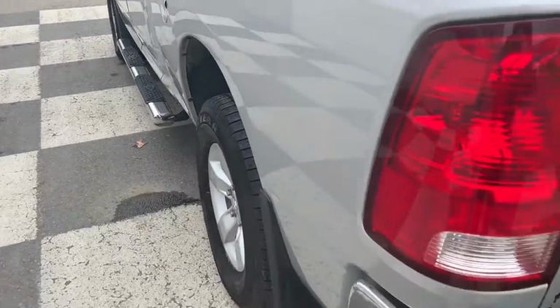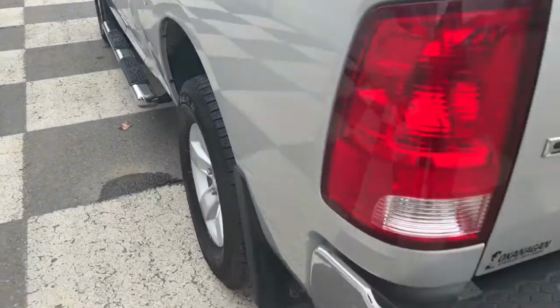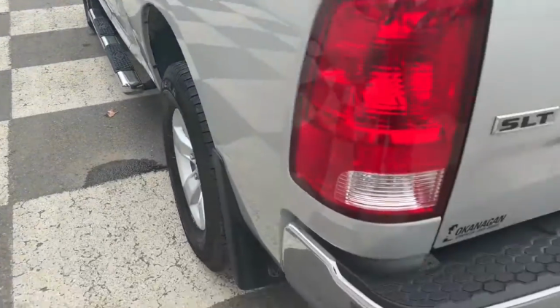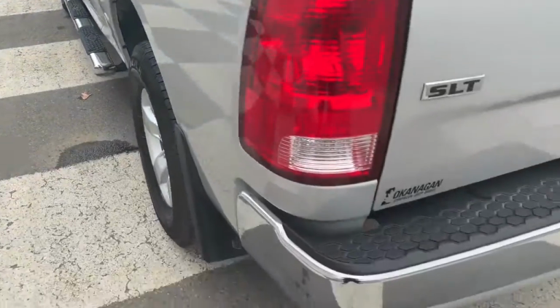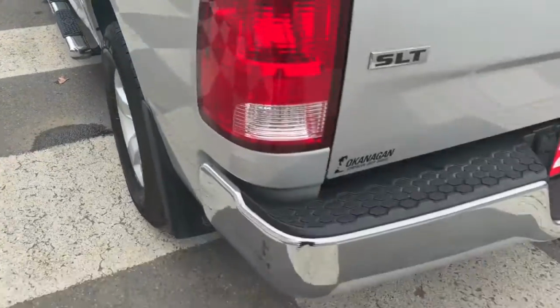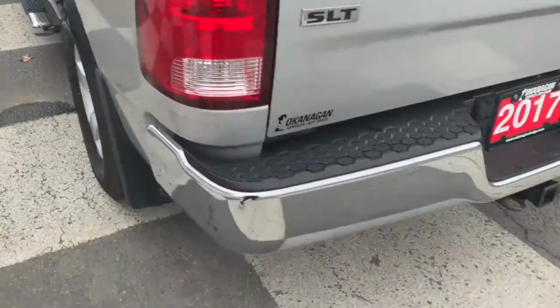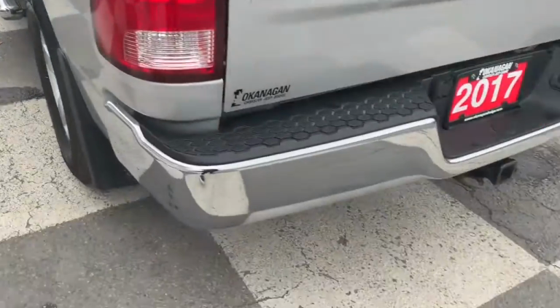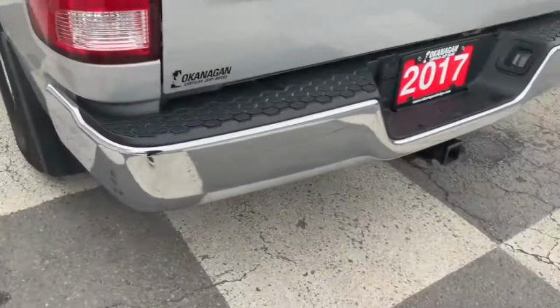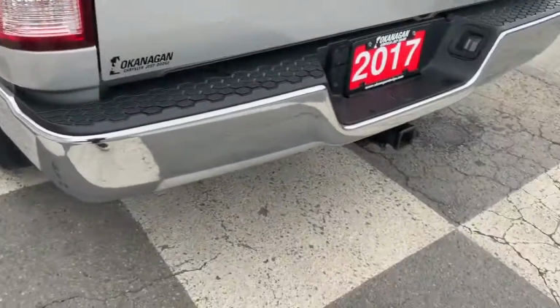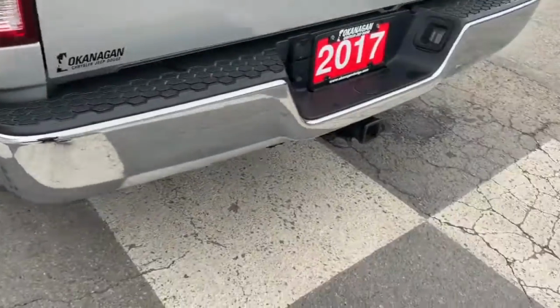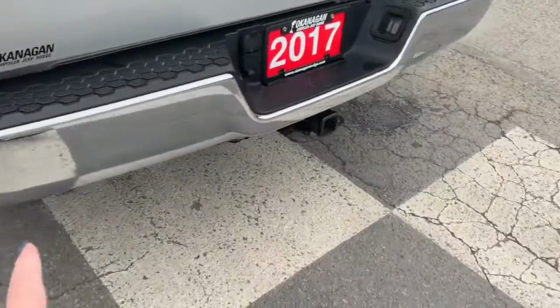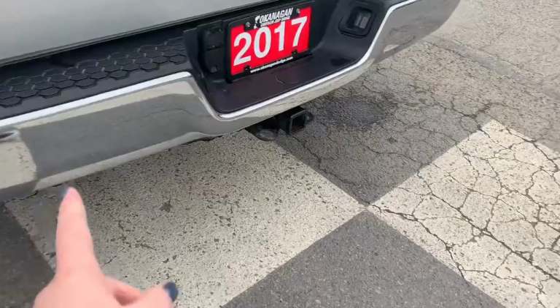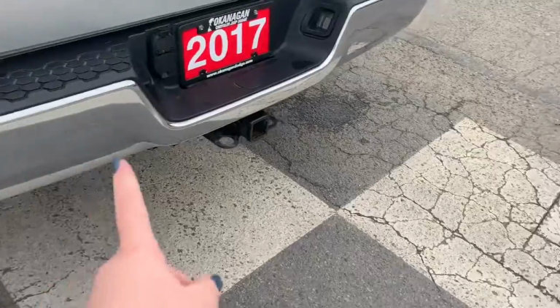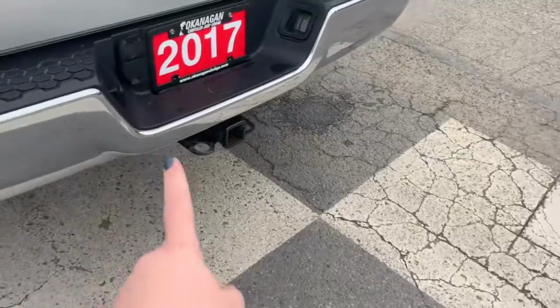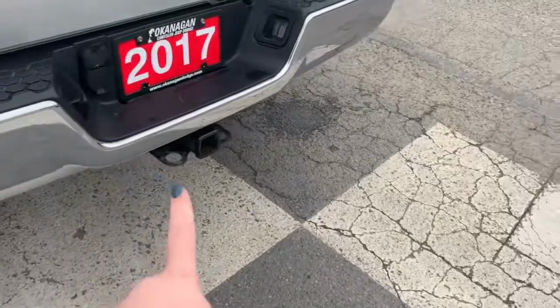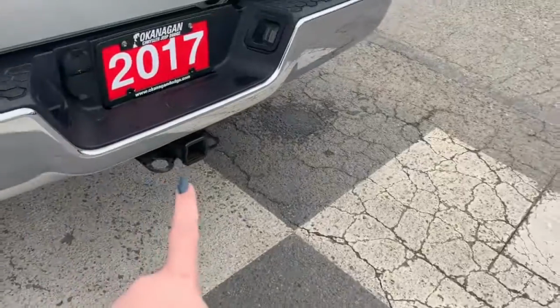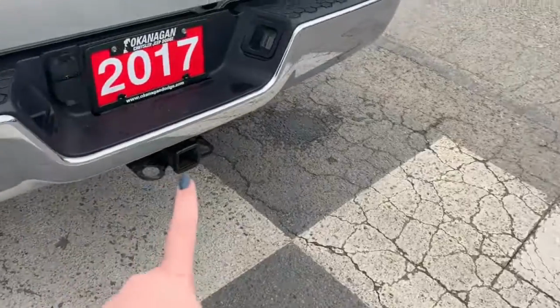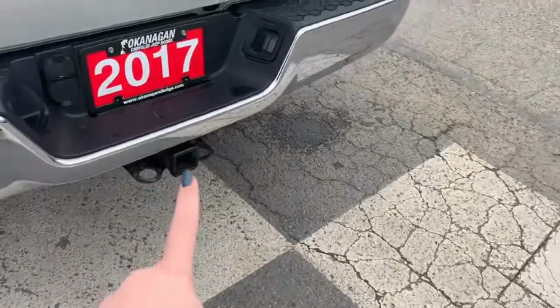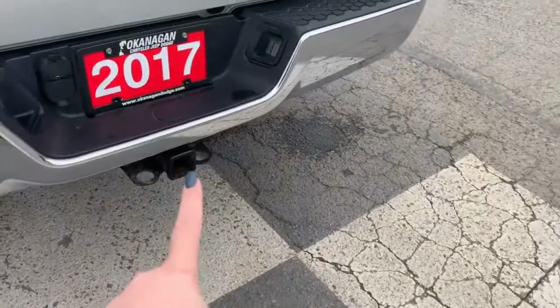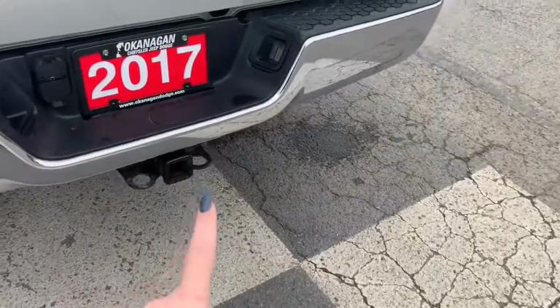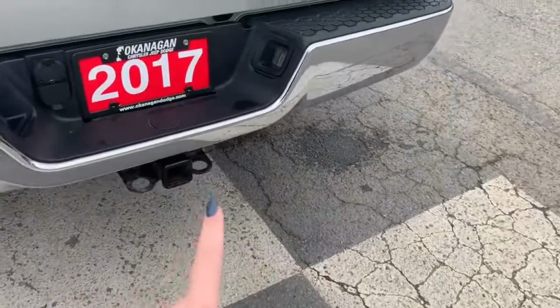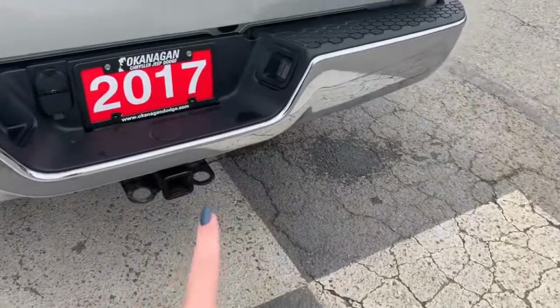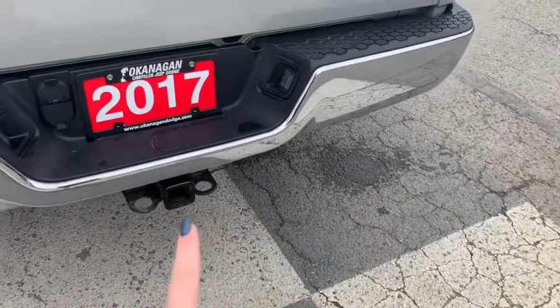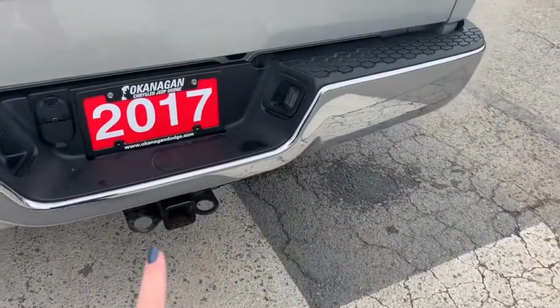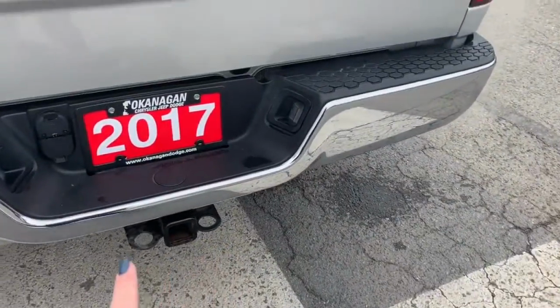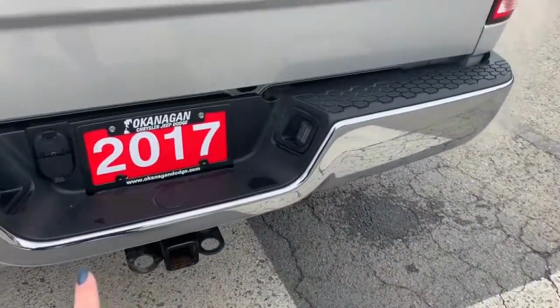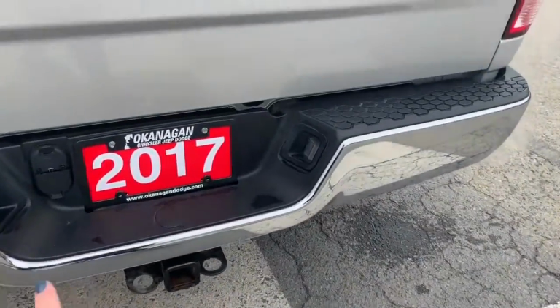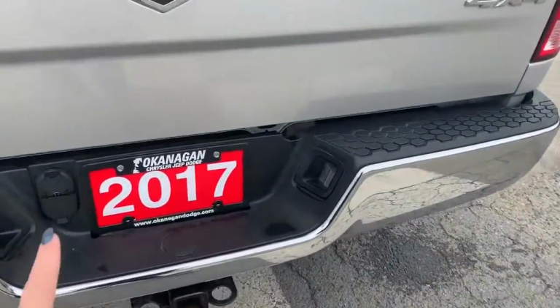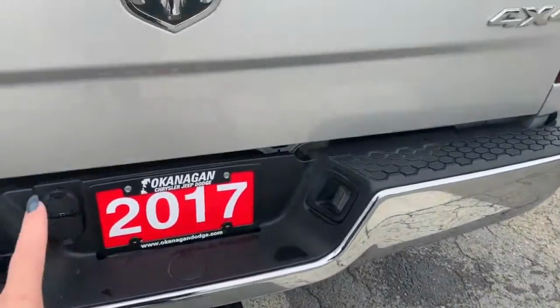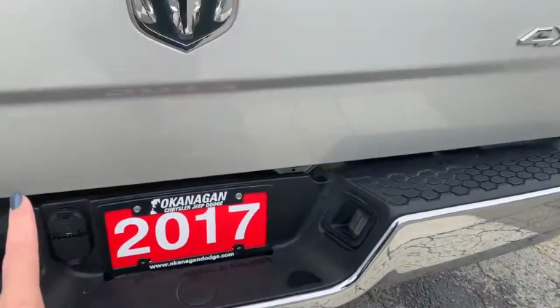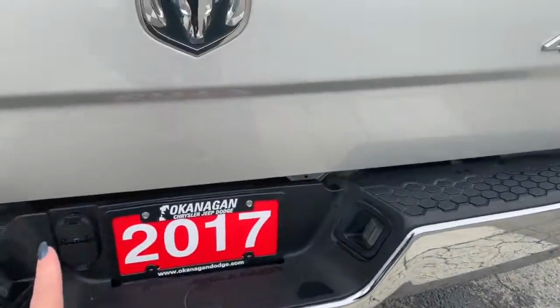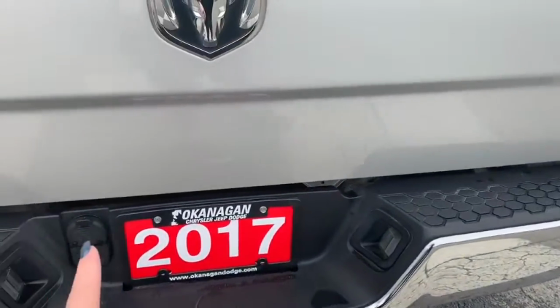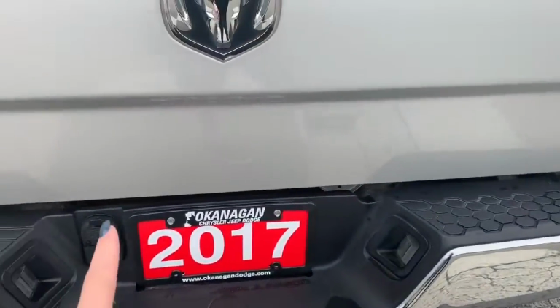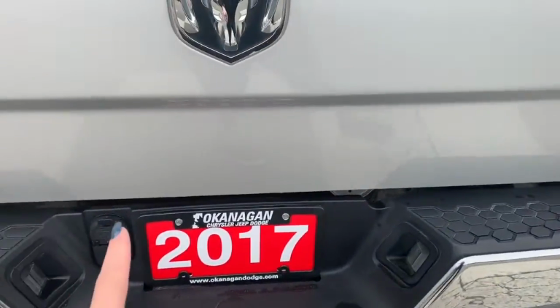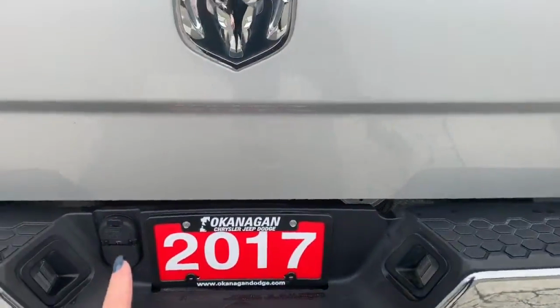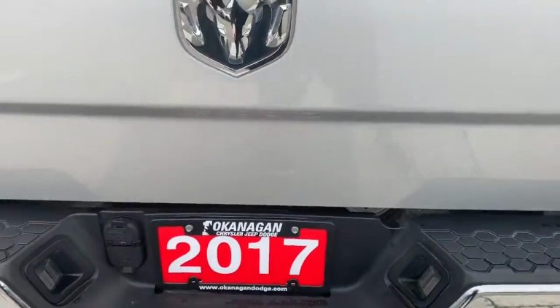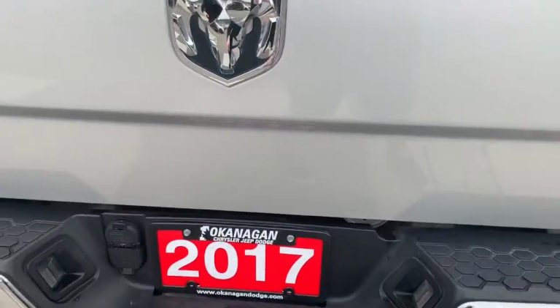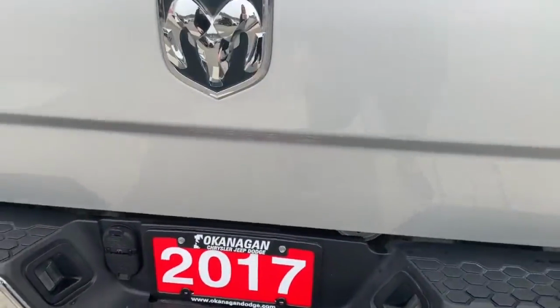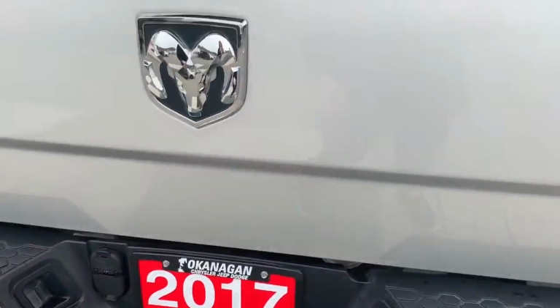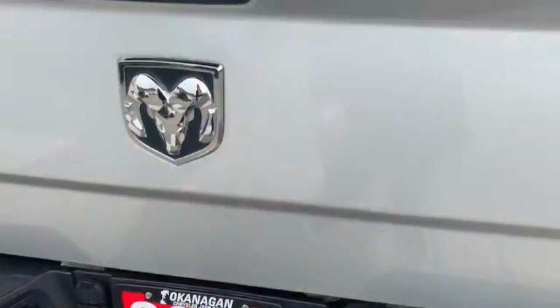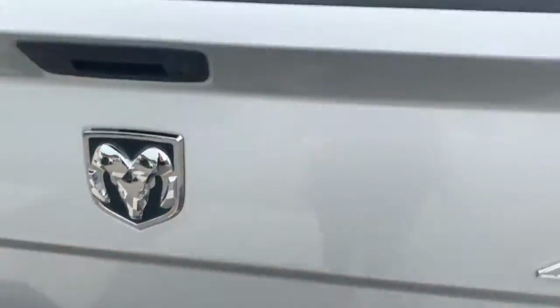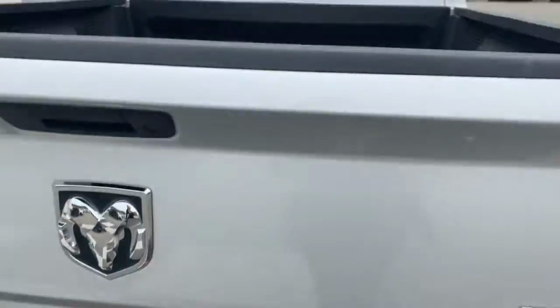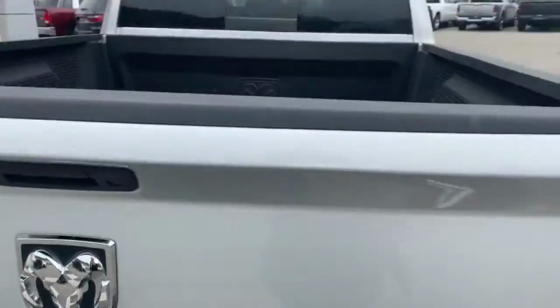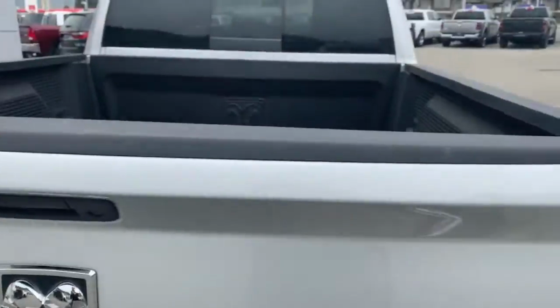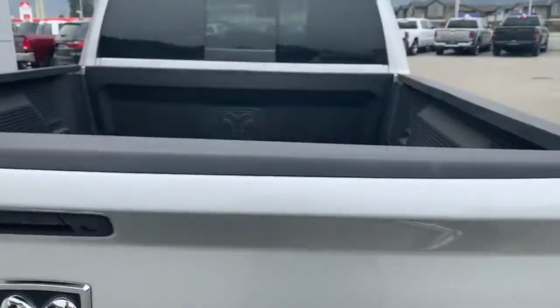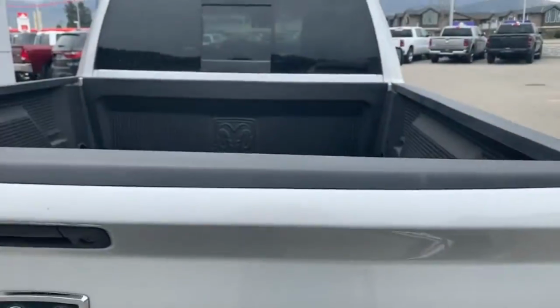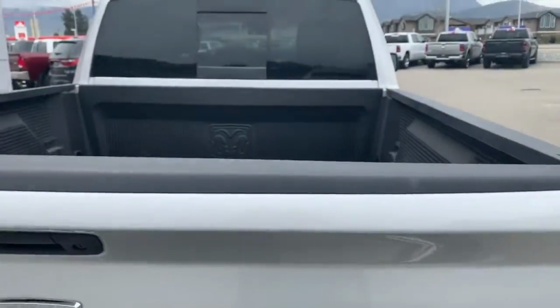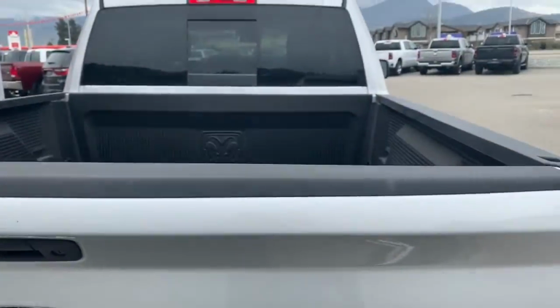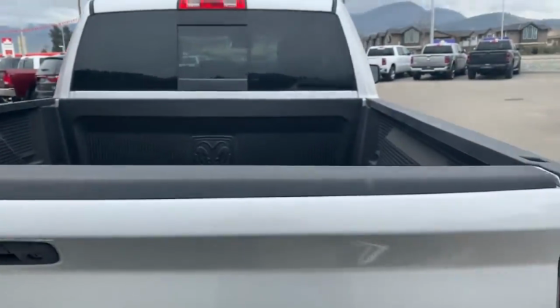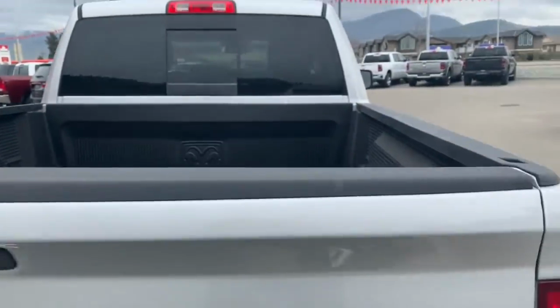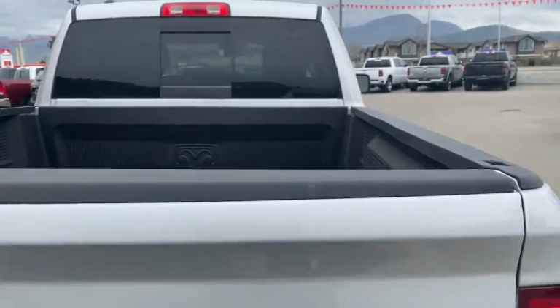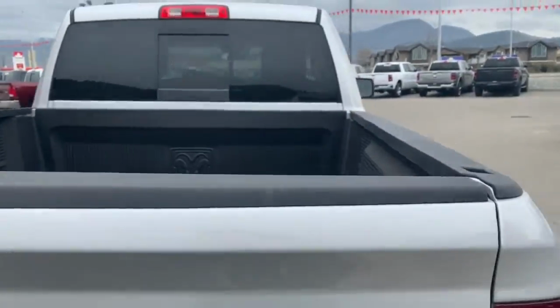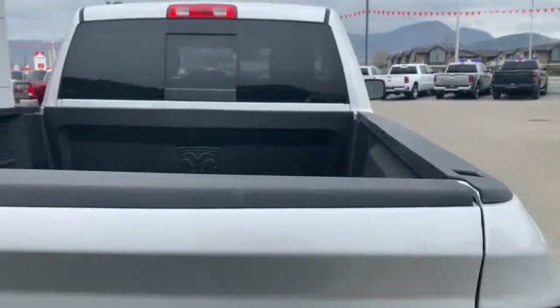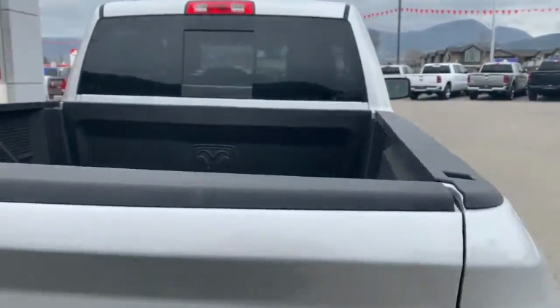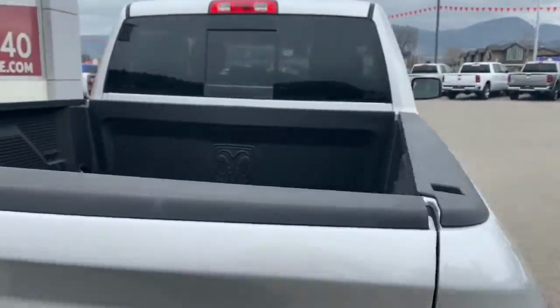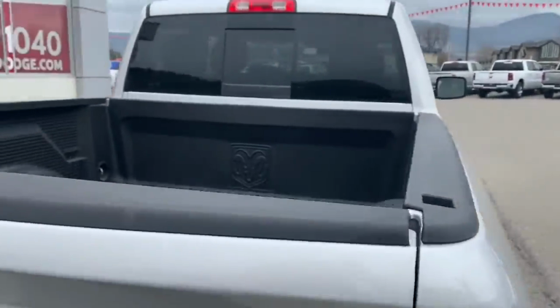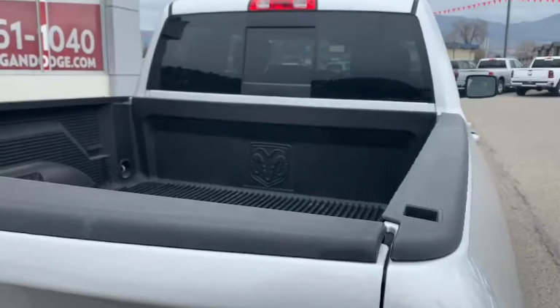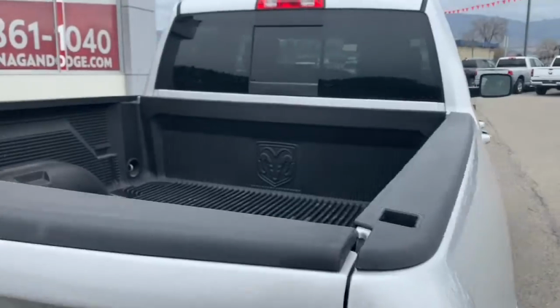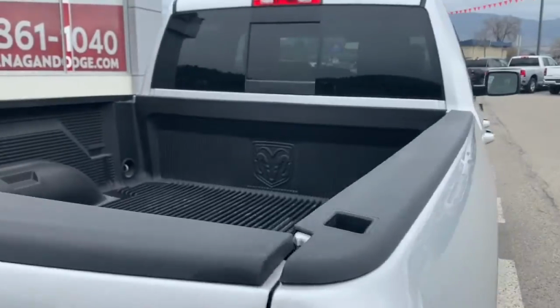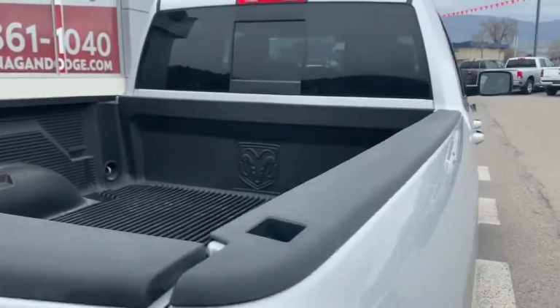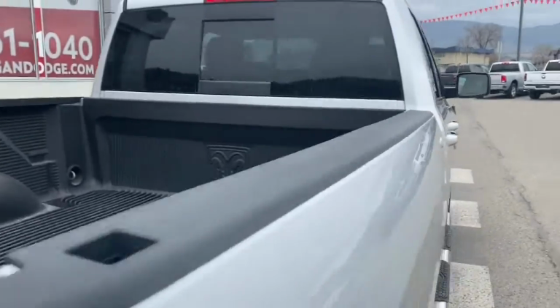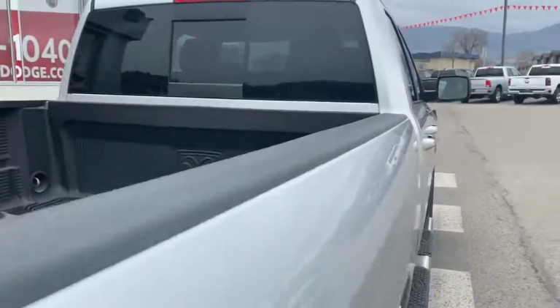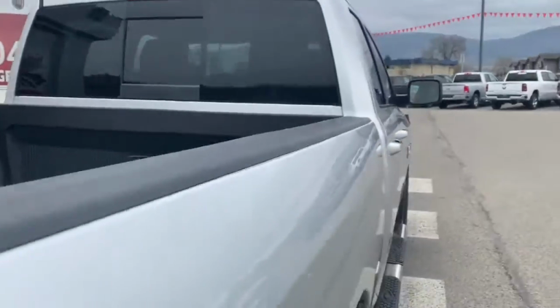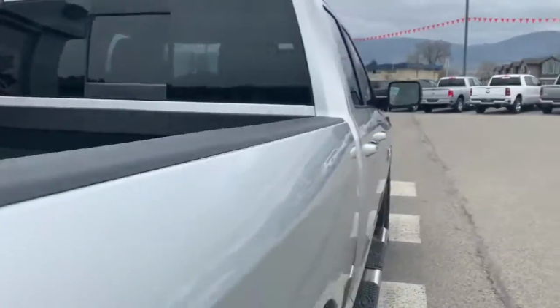Coming around out to the back you have your hitch receiver at the bottom as well as your four and seven pin wiring harness, and then you have your bed liner.